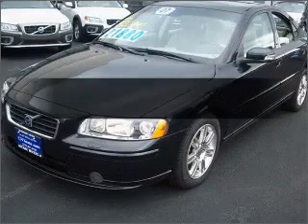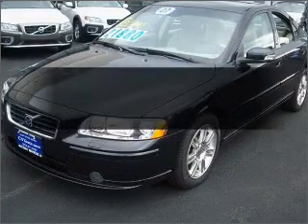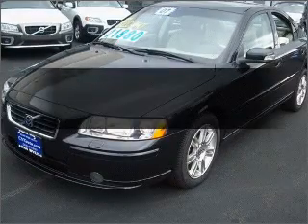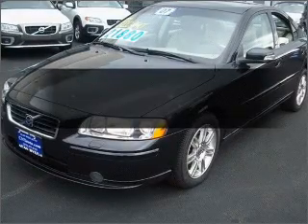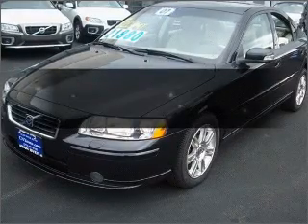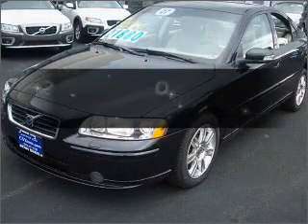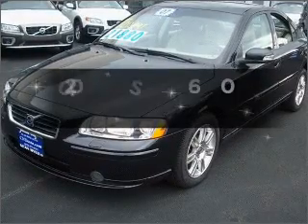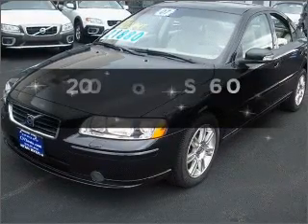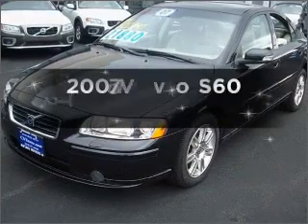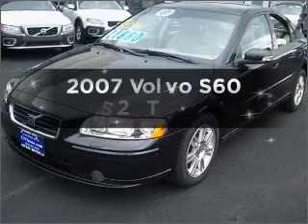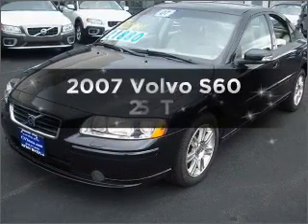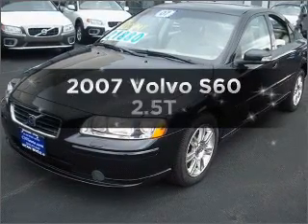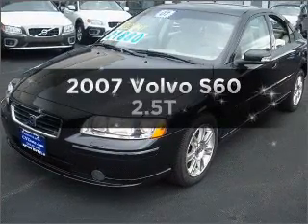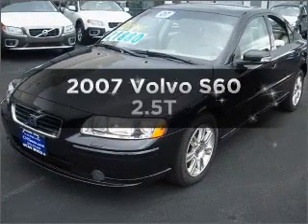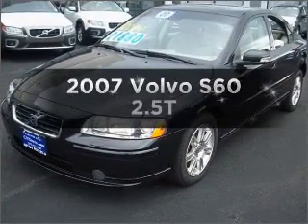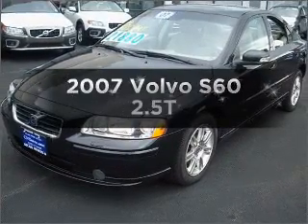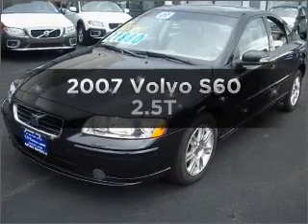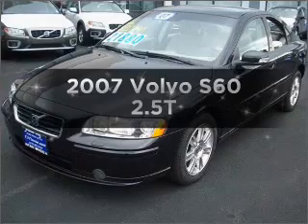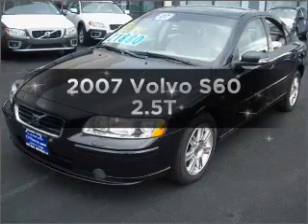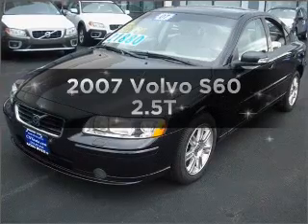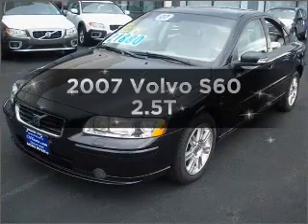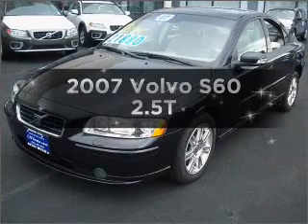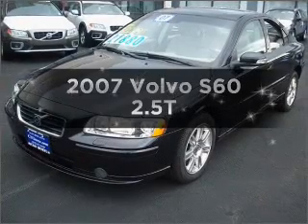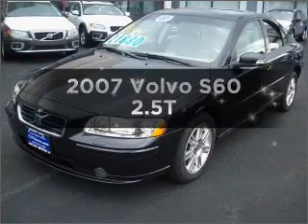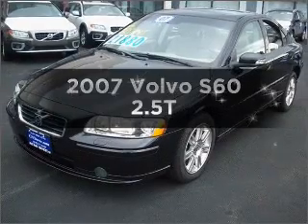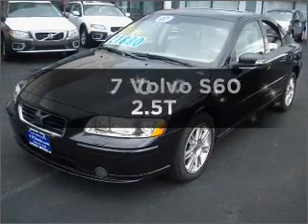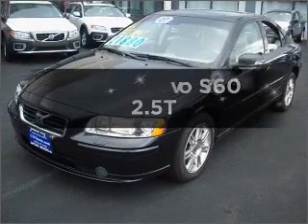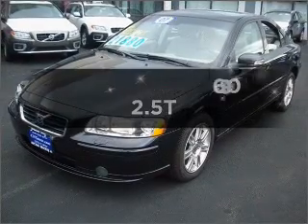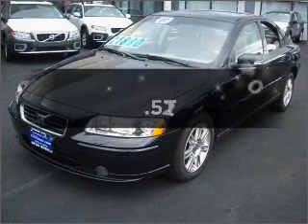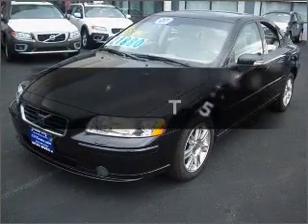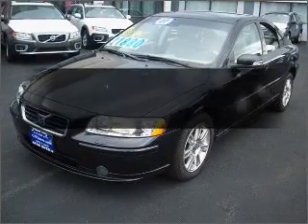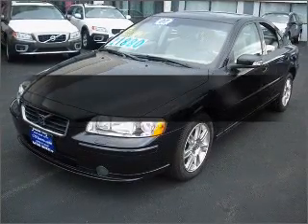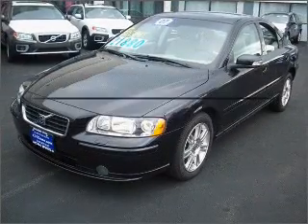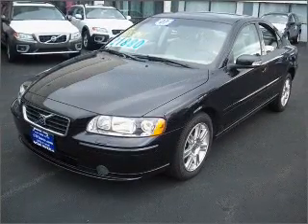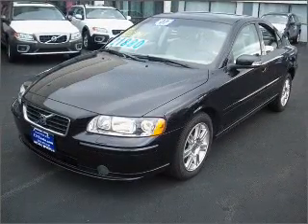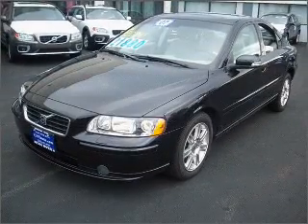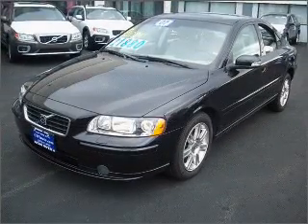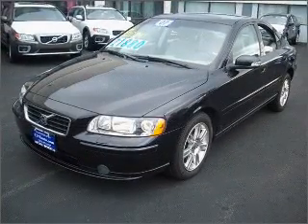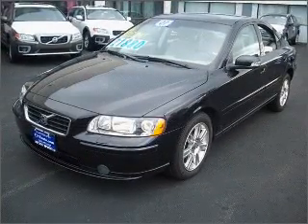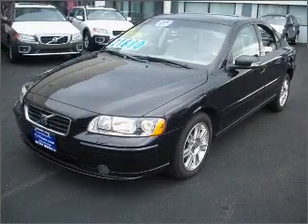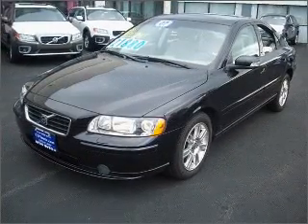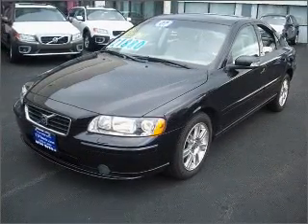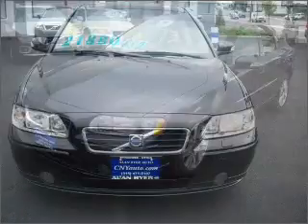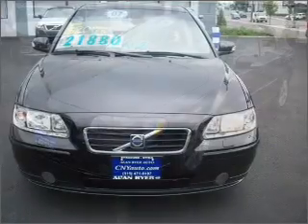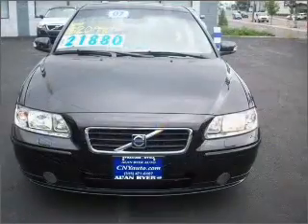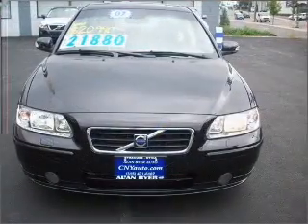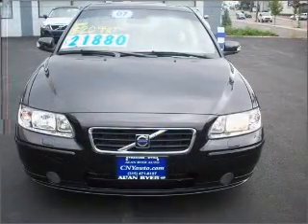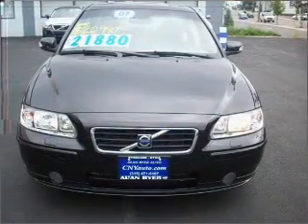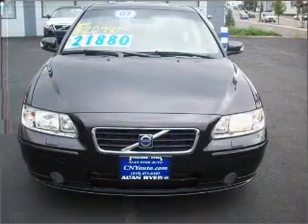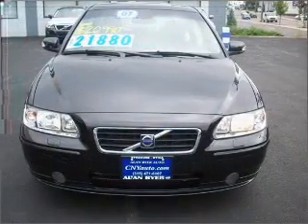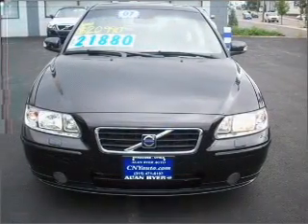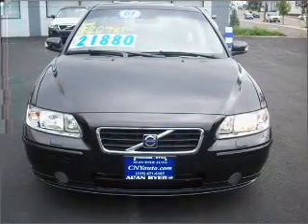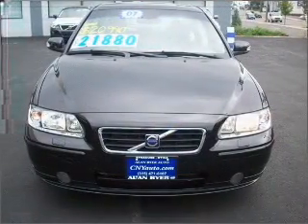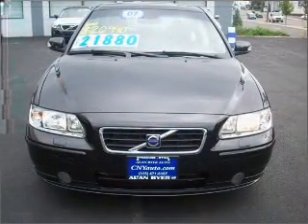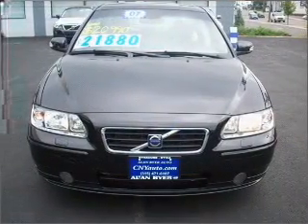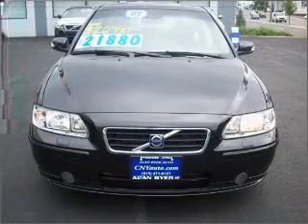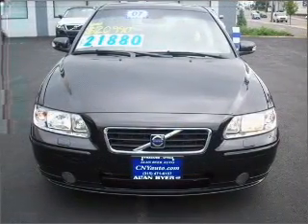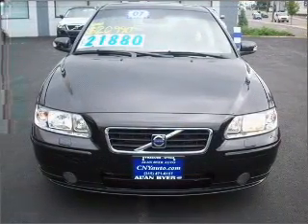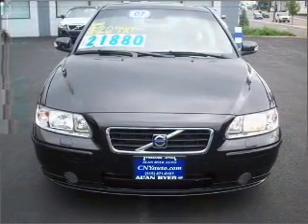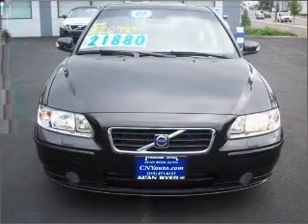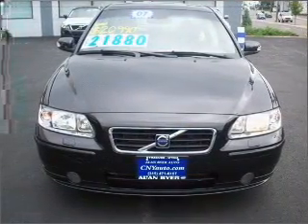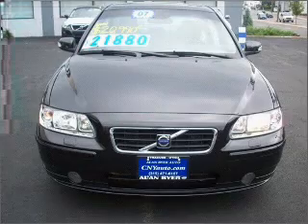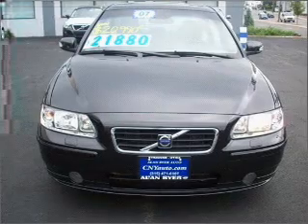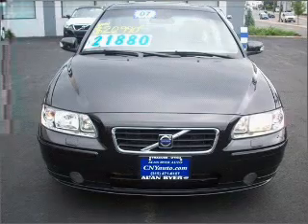Get noticed in this 2007 Volvo S60. Travel the roads in style and comfort in this great vehicle.